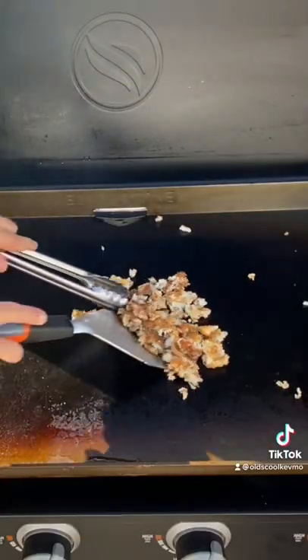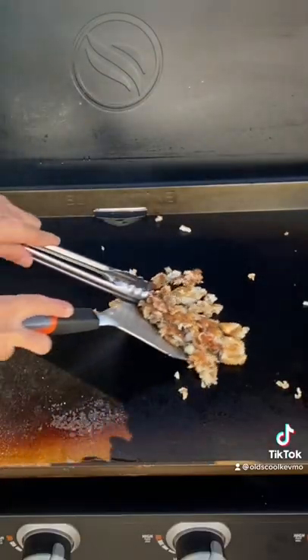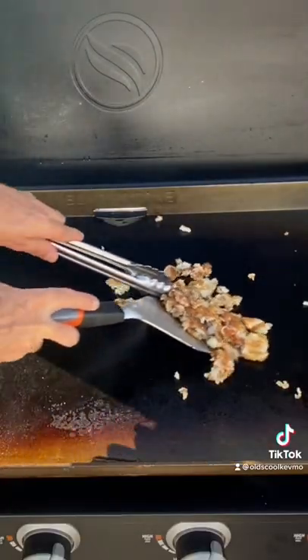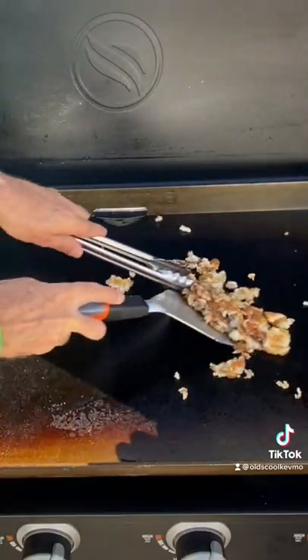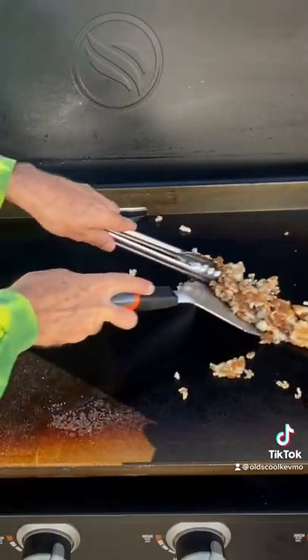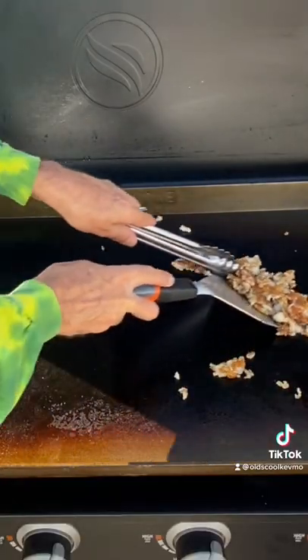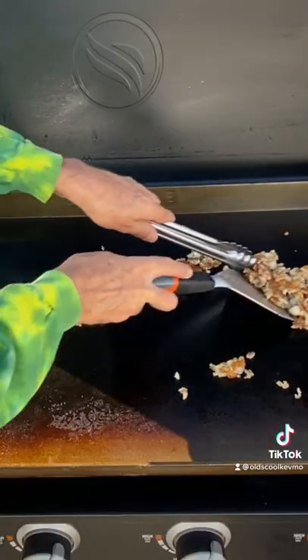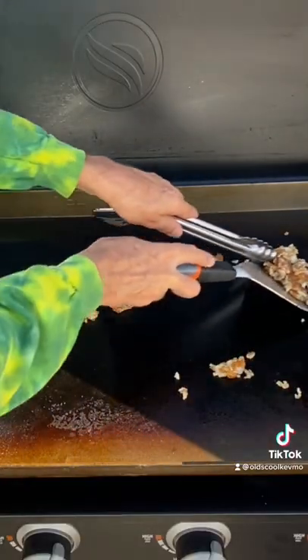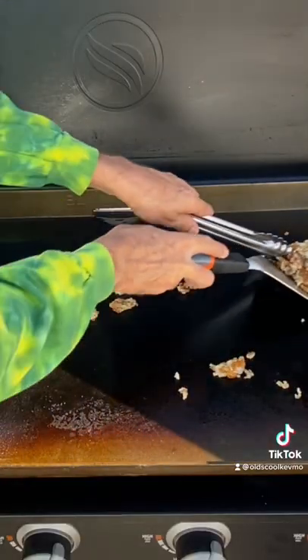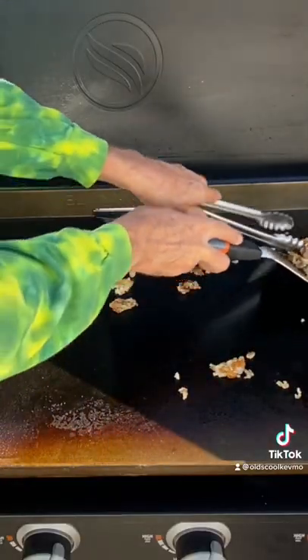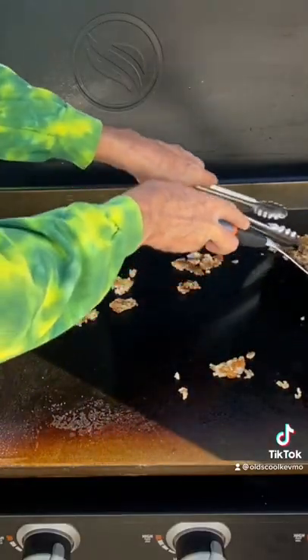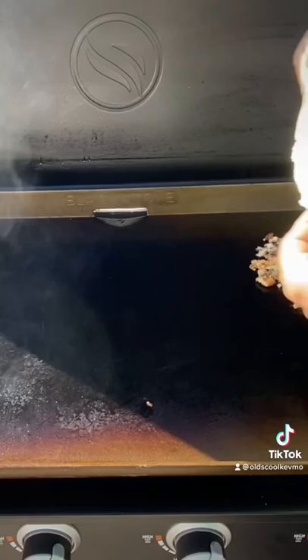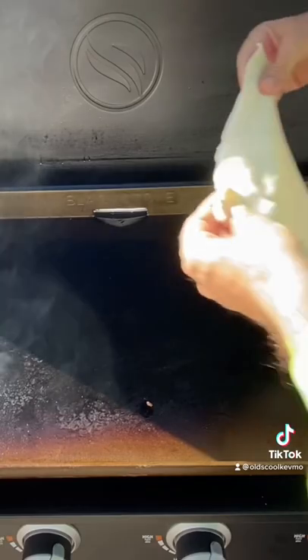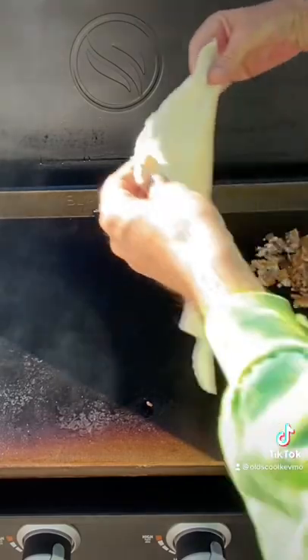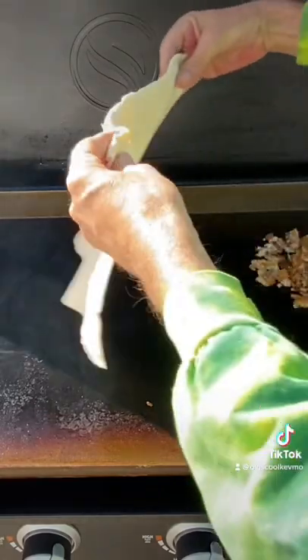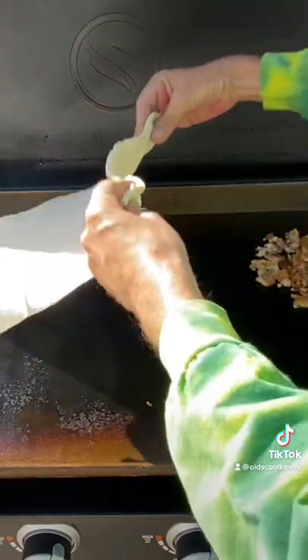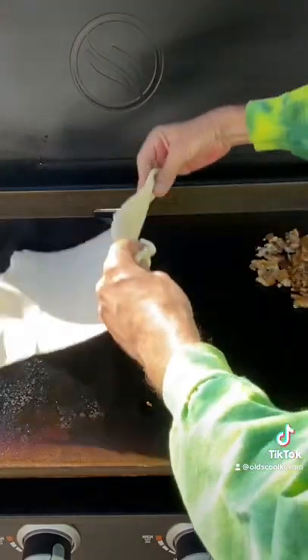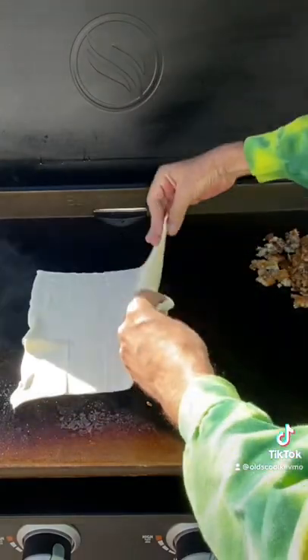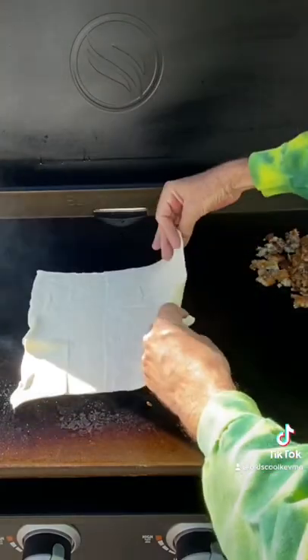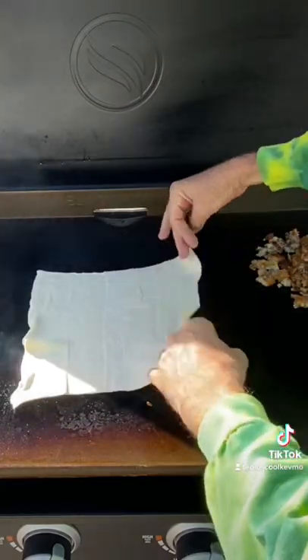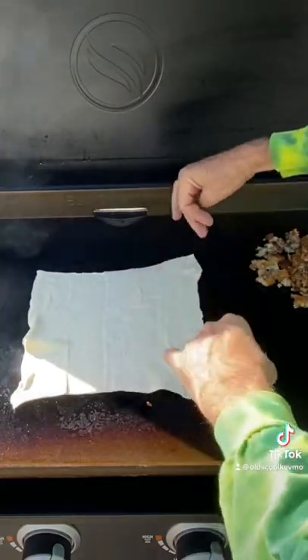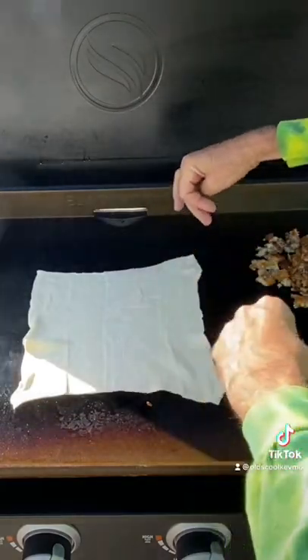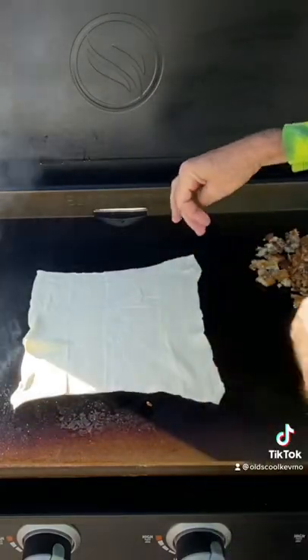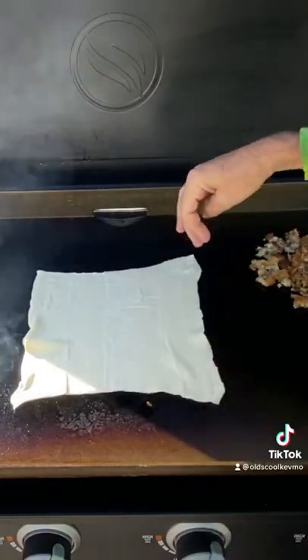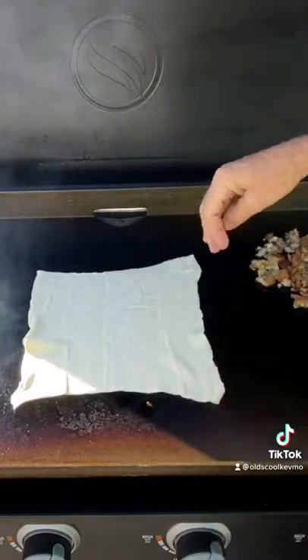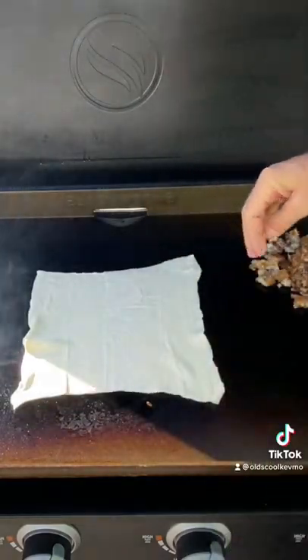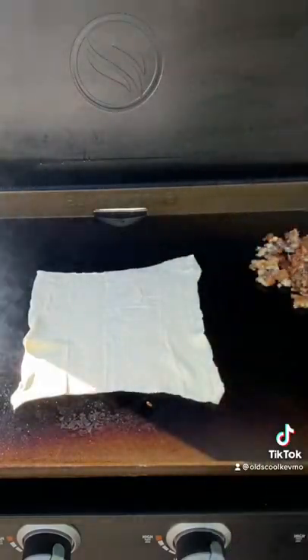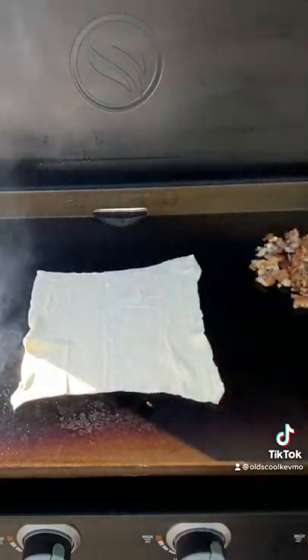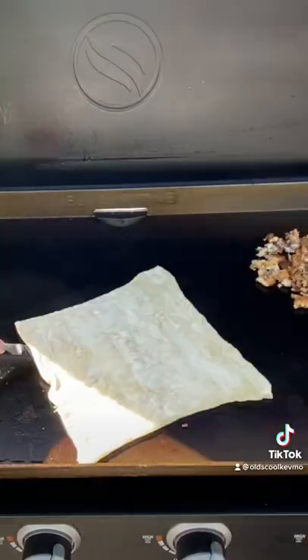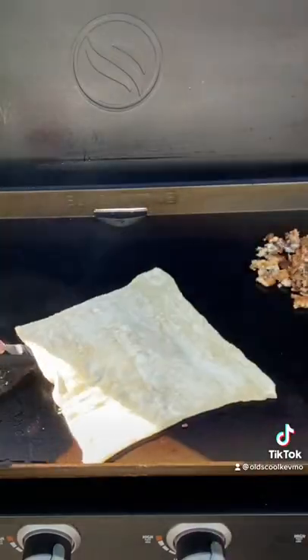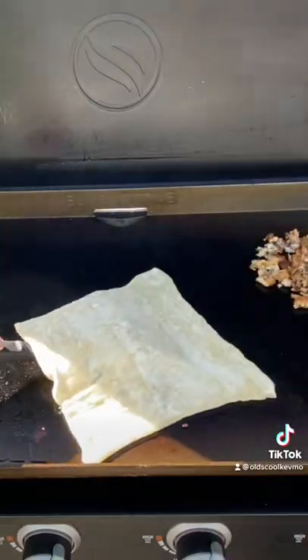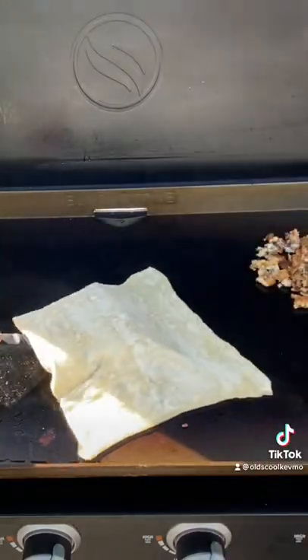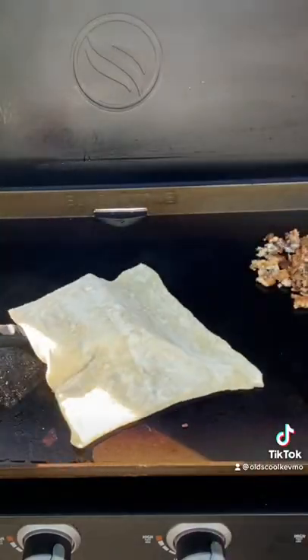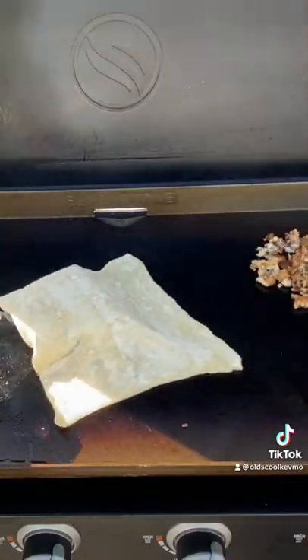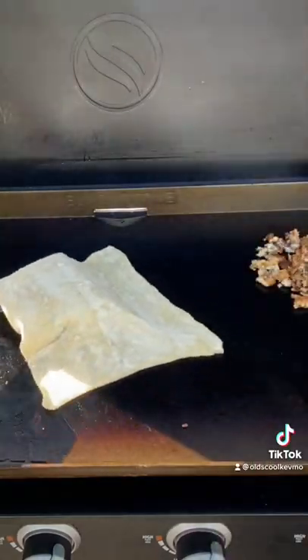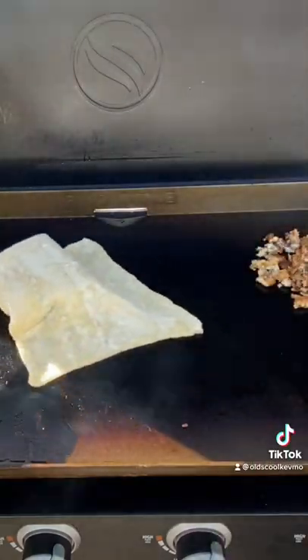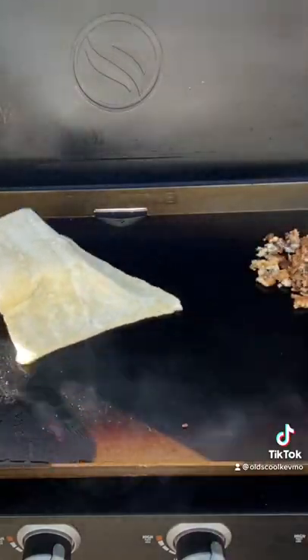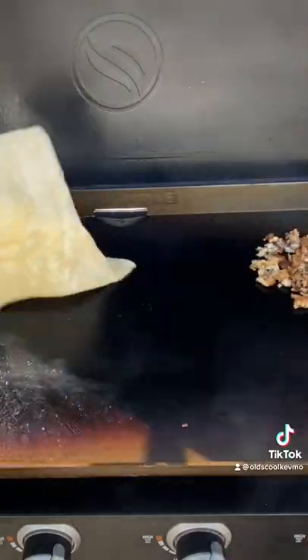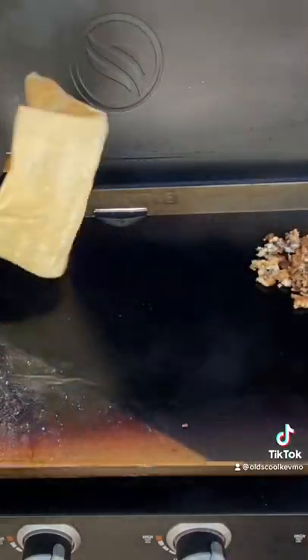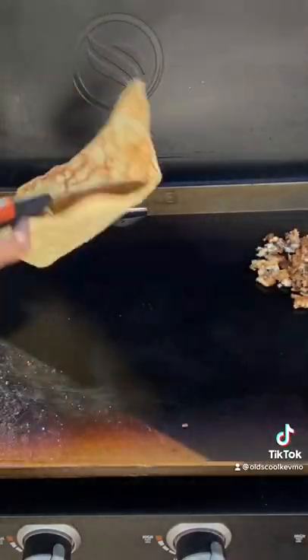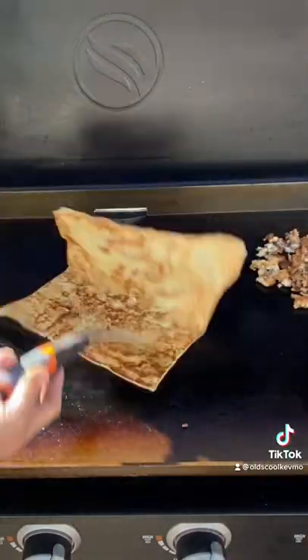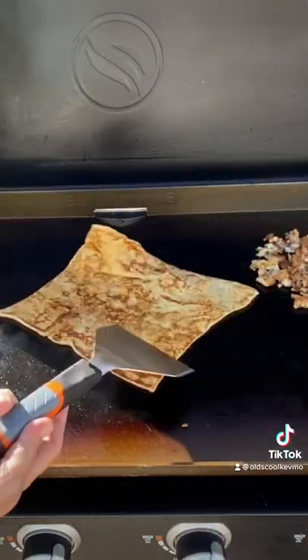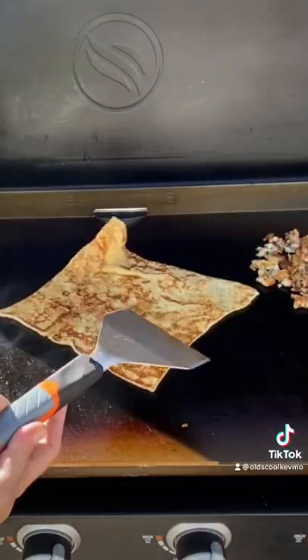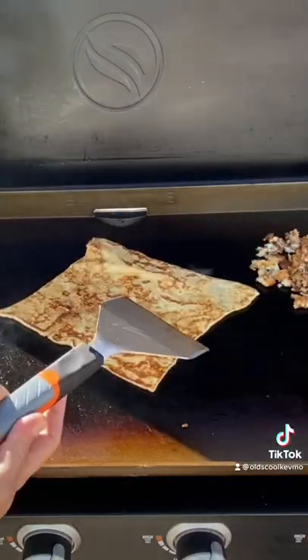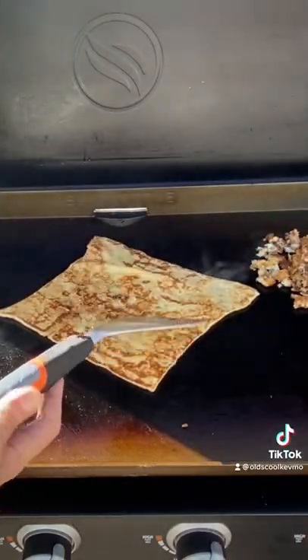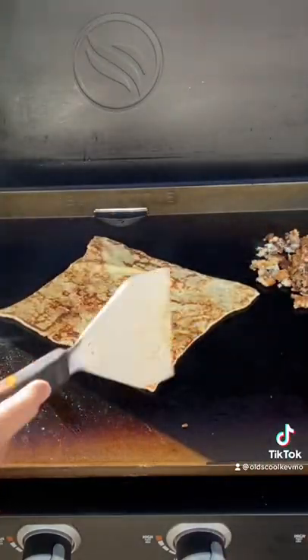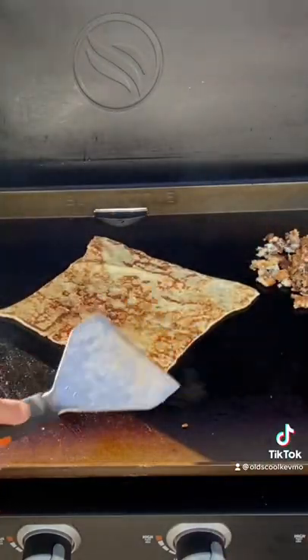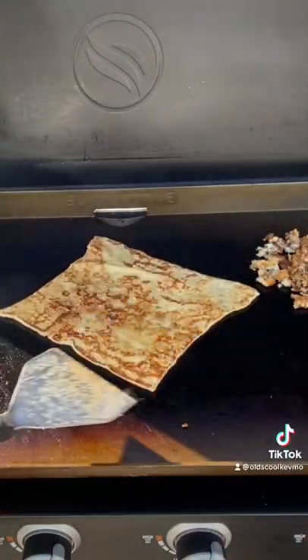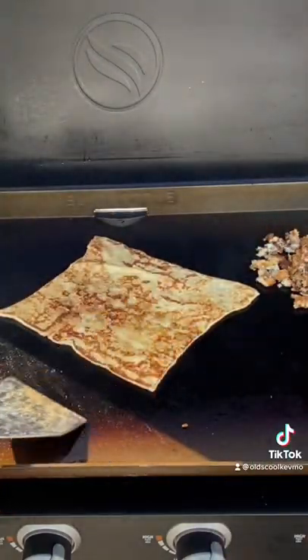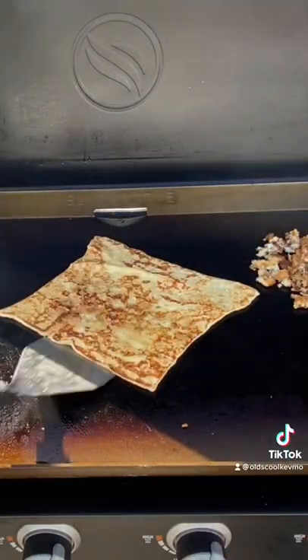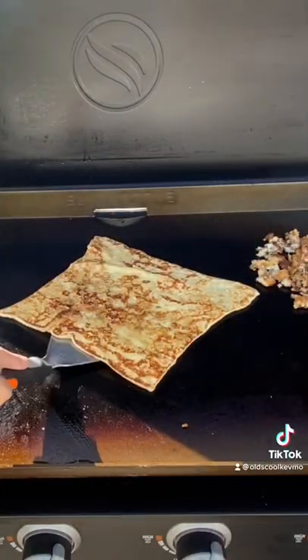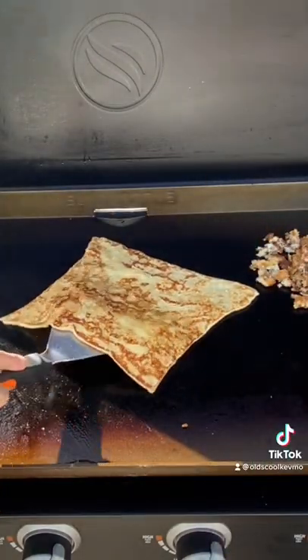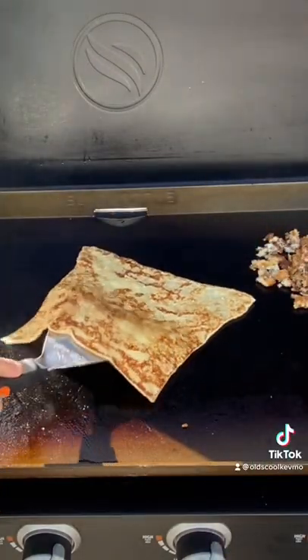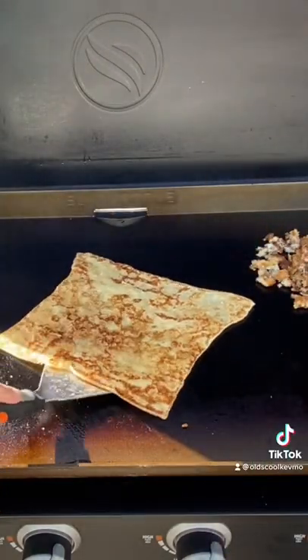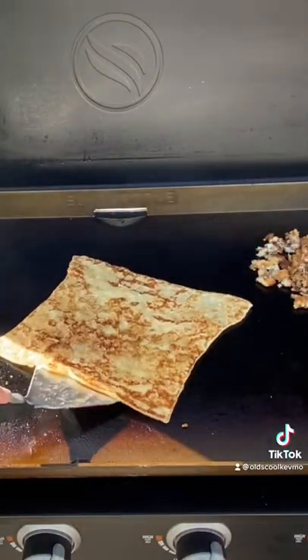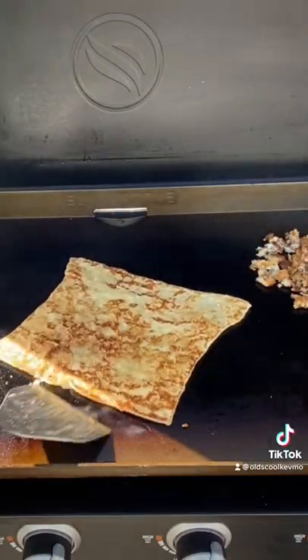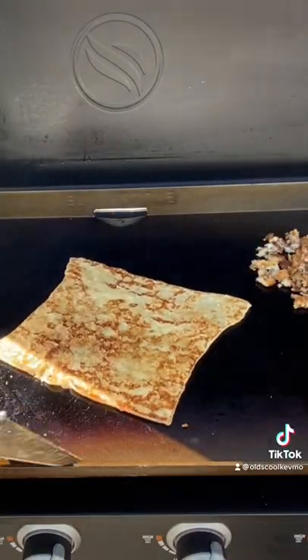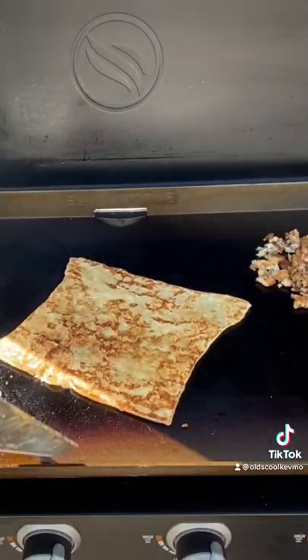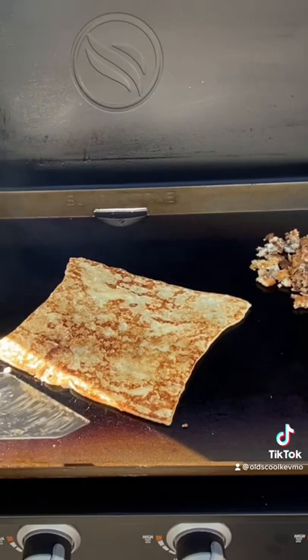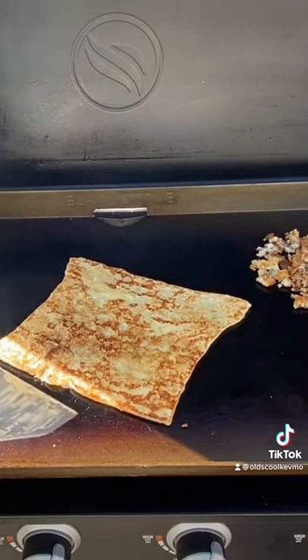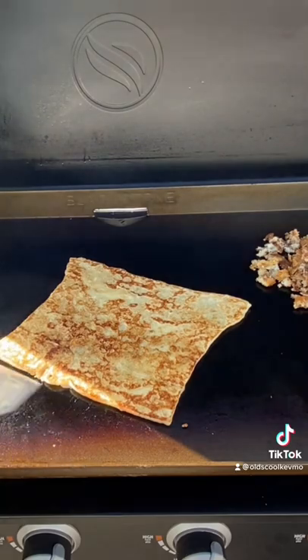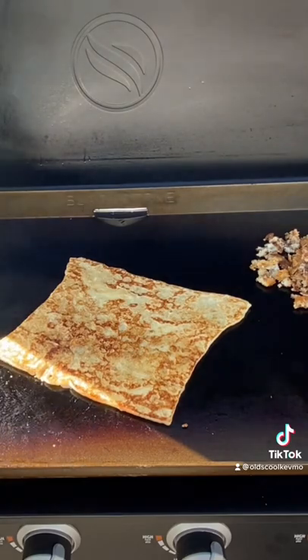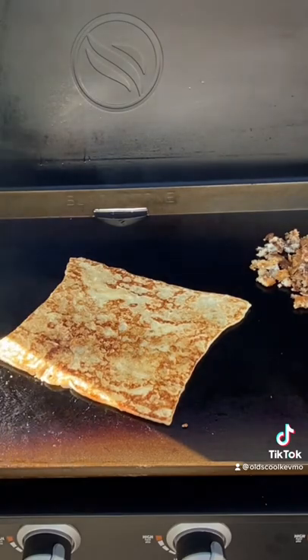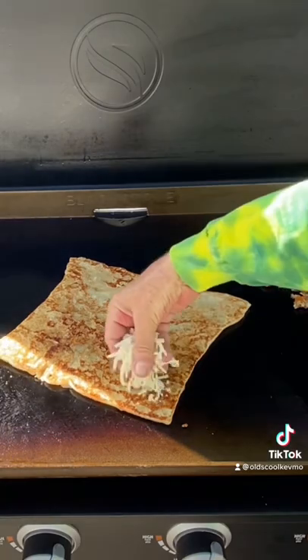Let's build some pizza. I got puff pastry. Two minutes per side, flip it over. Time to build.